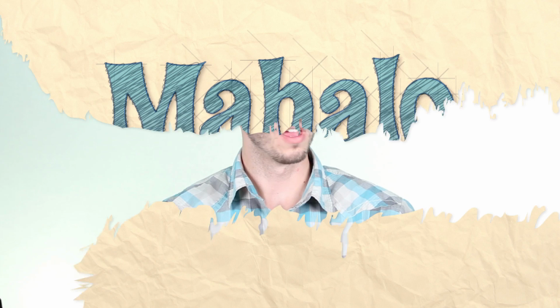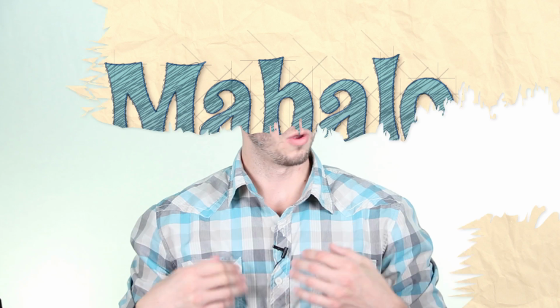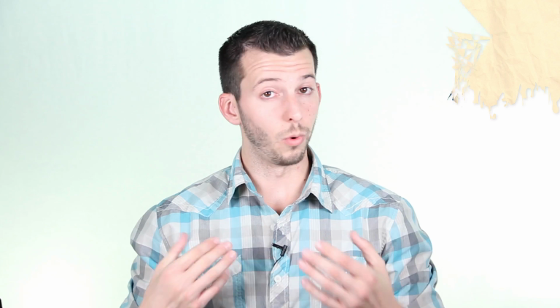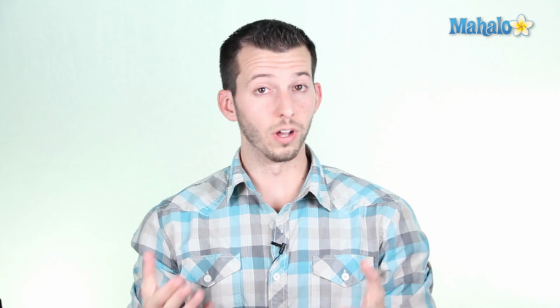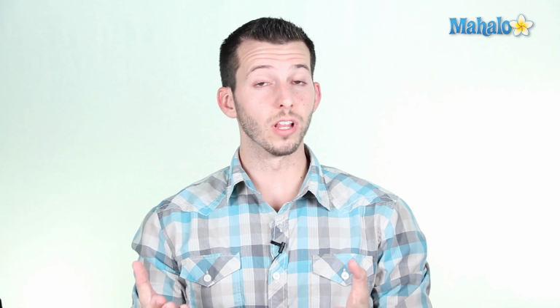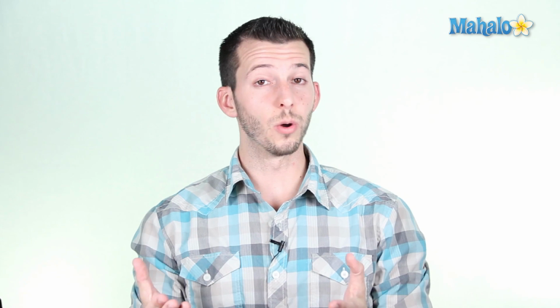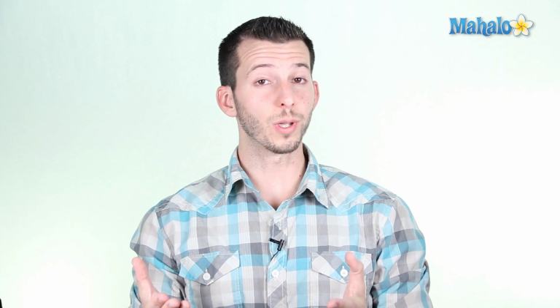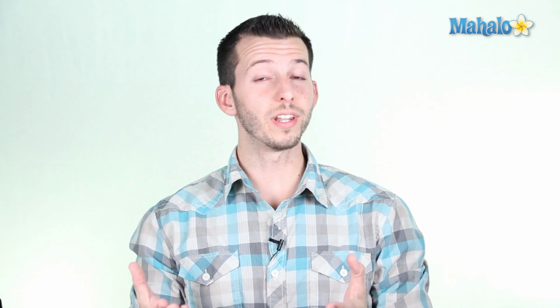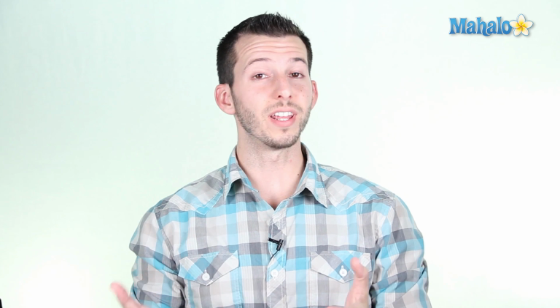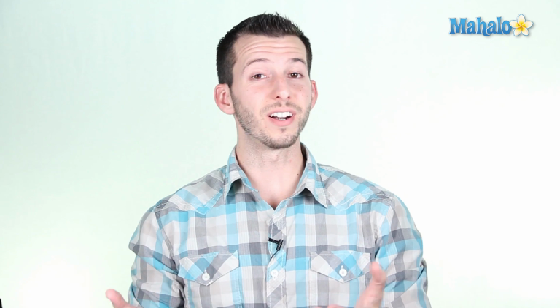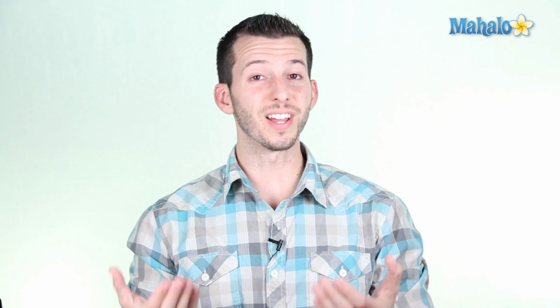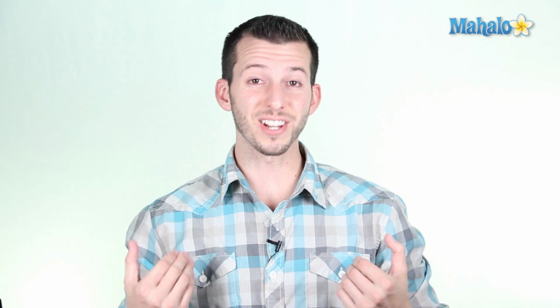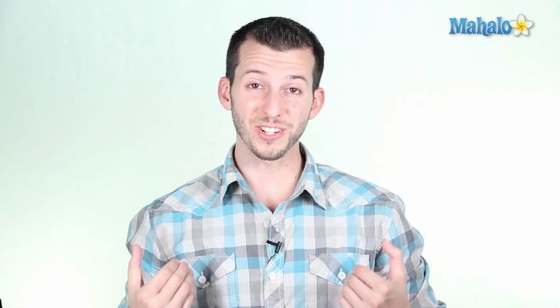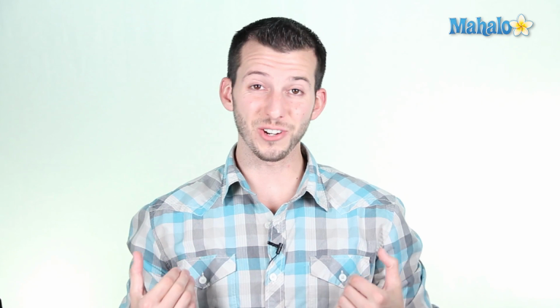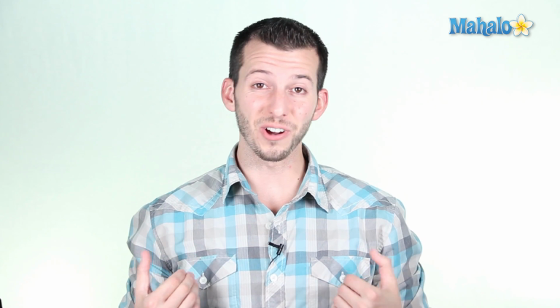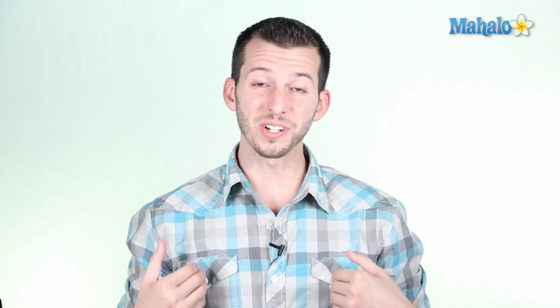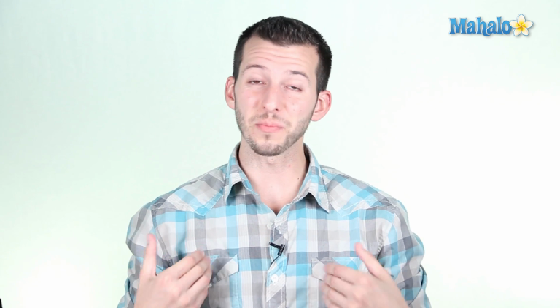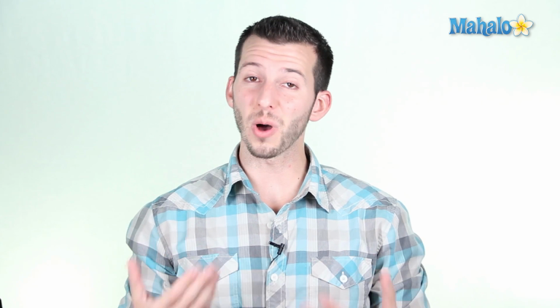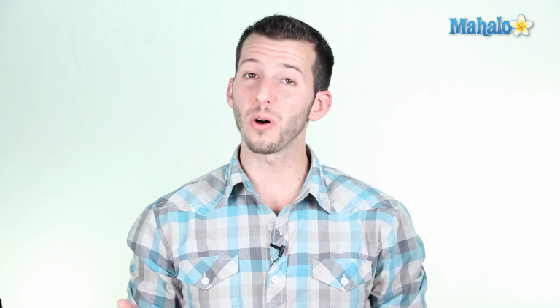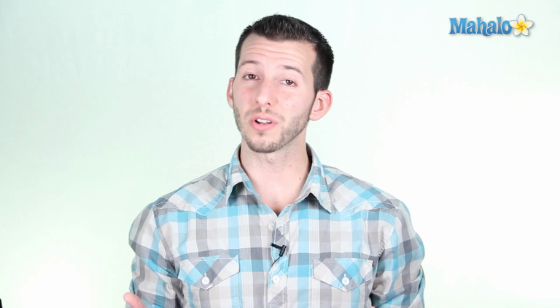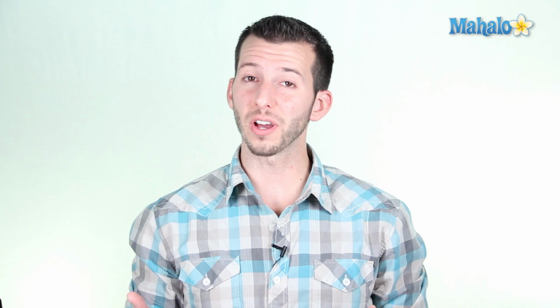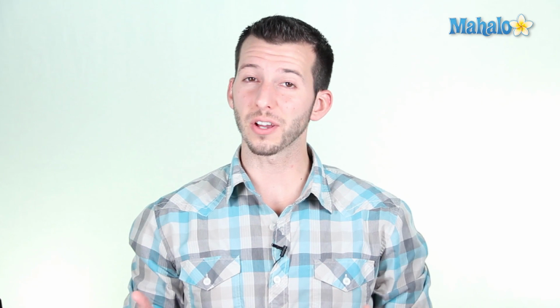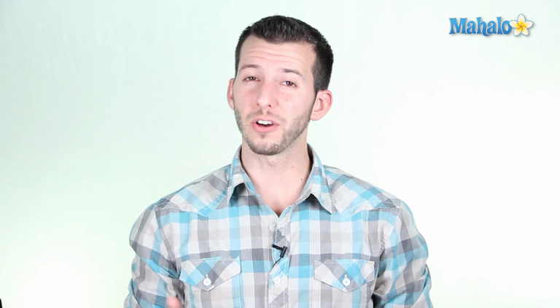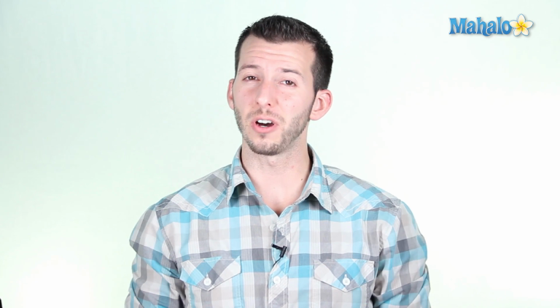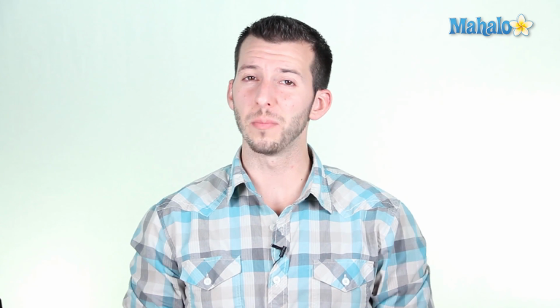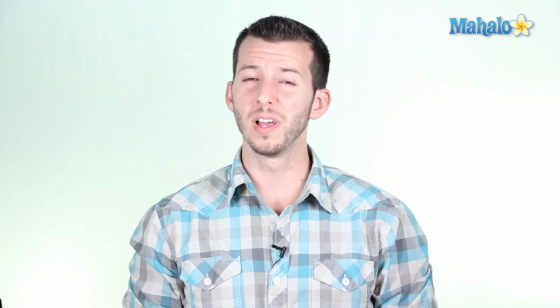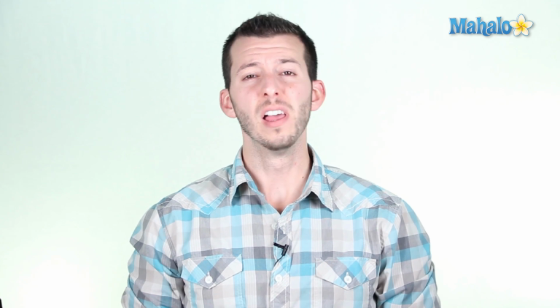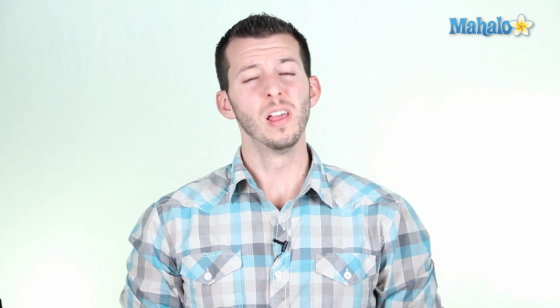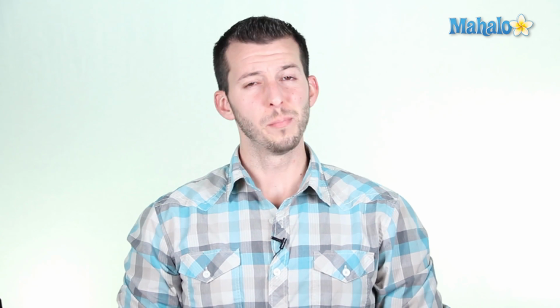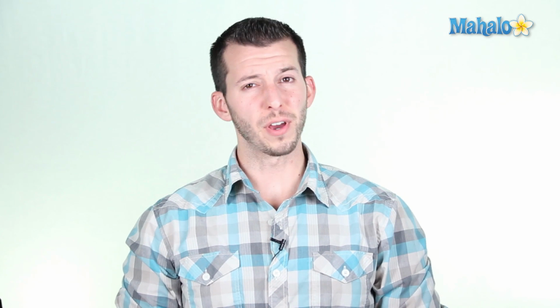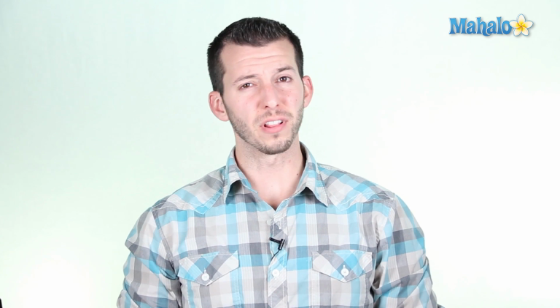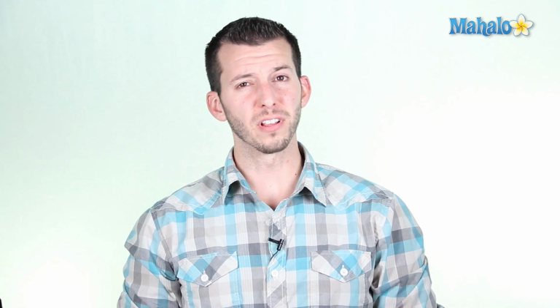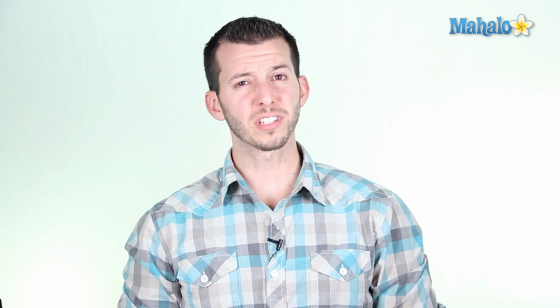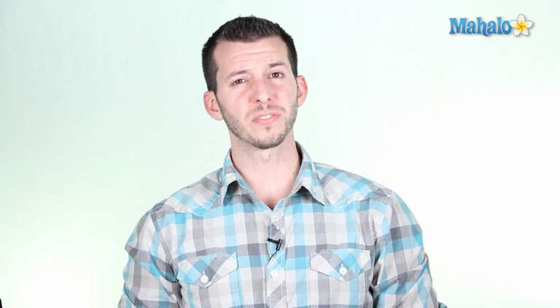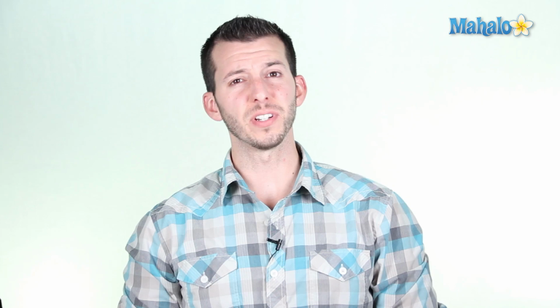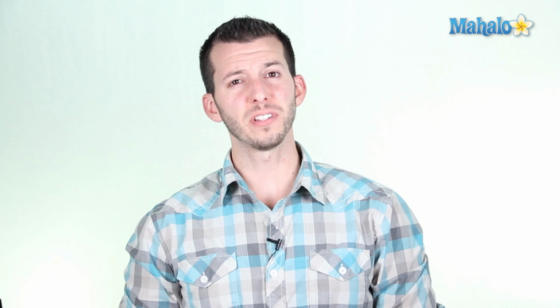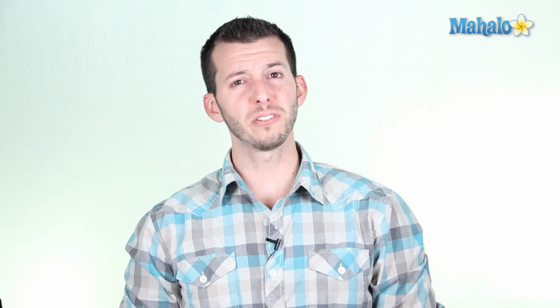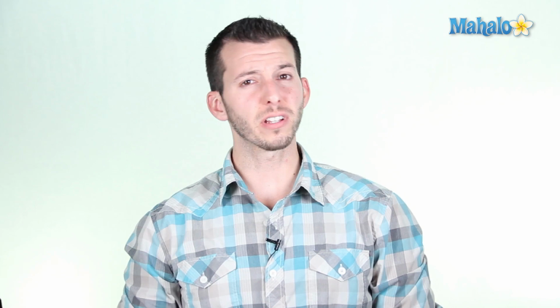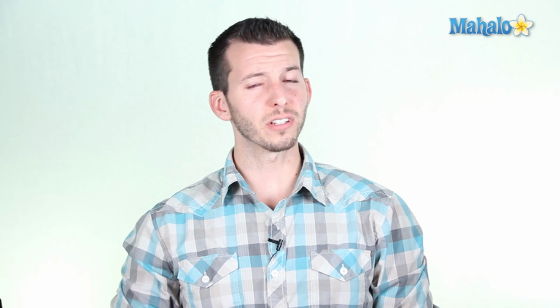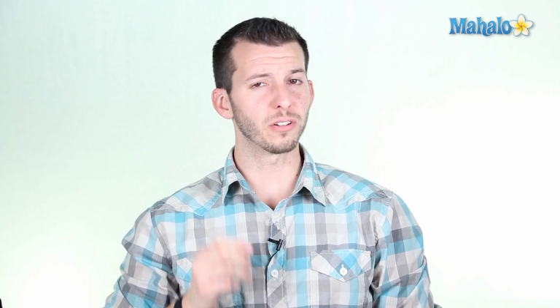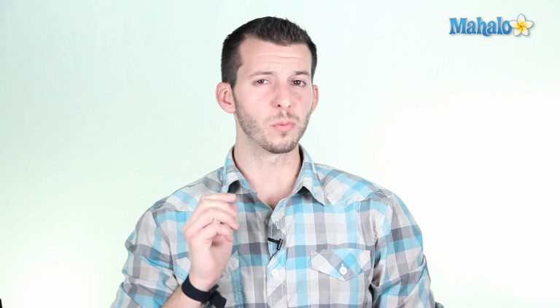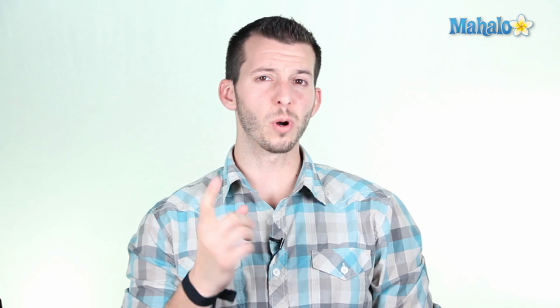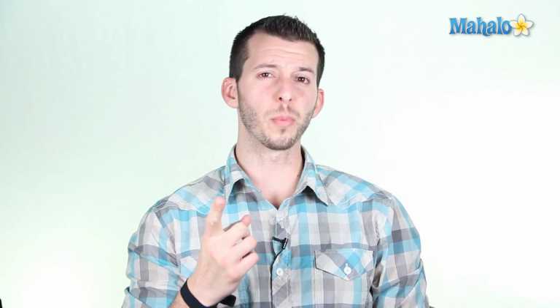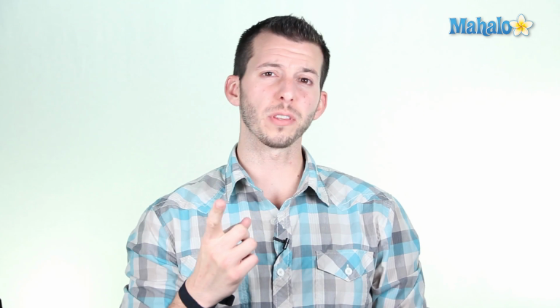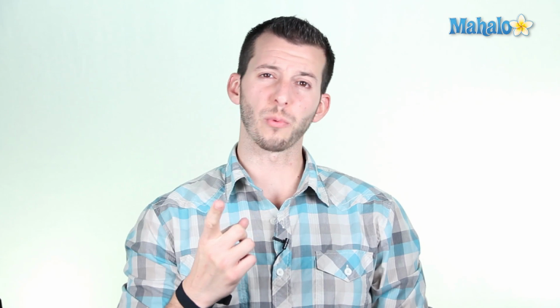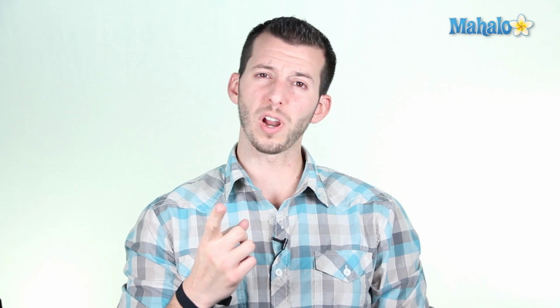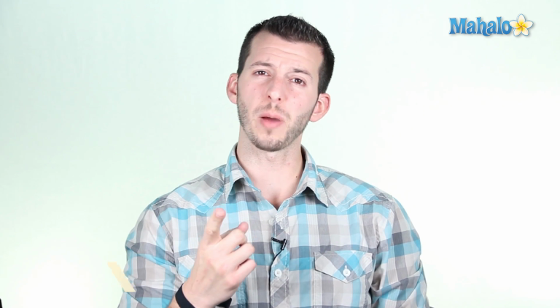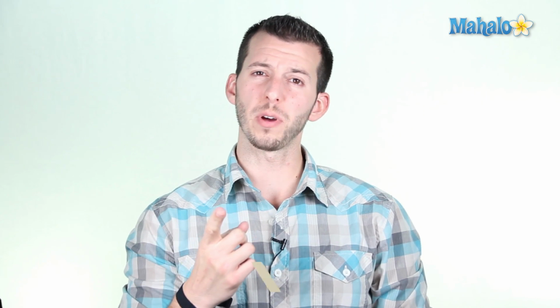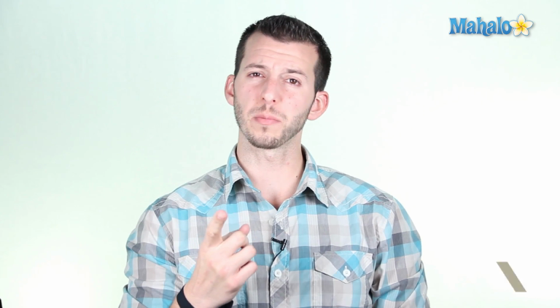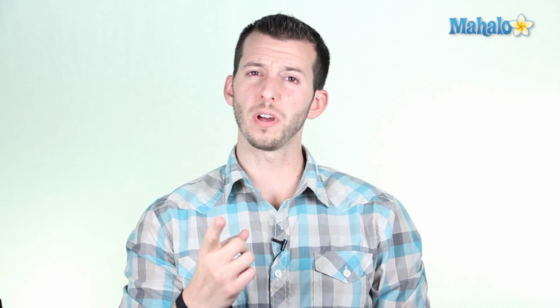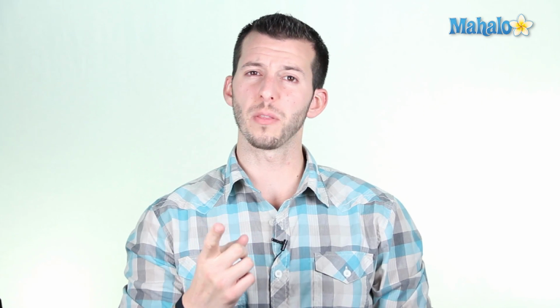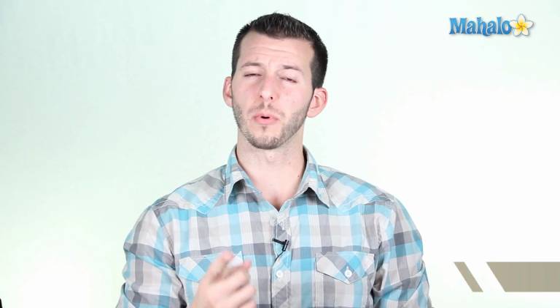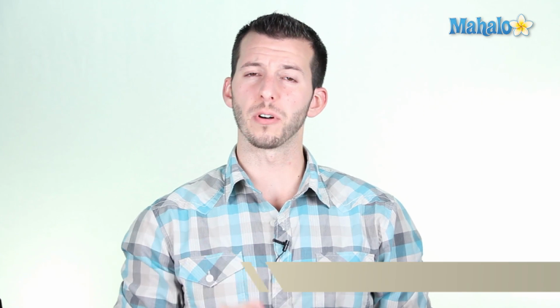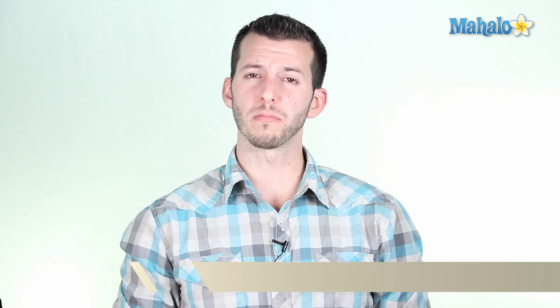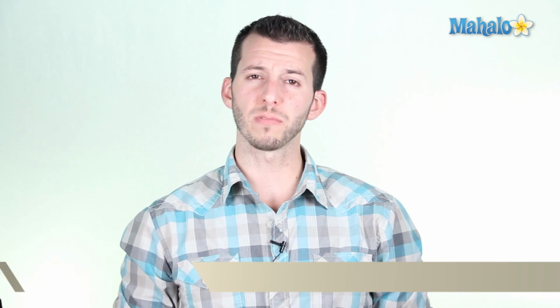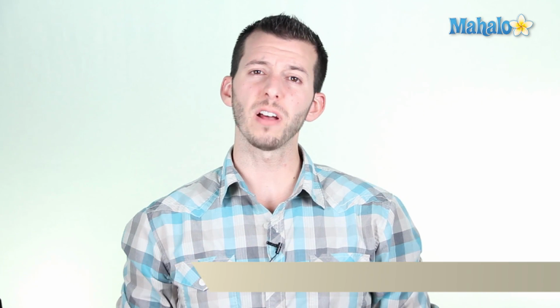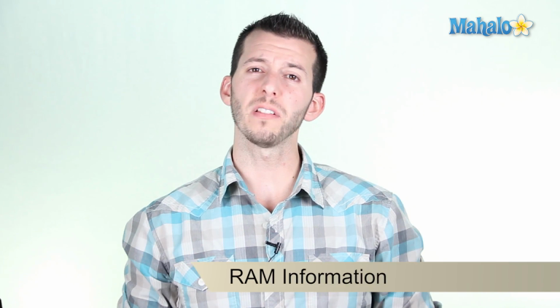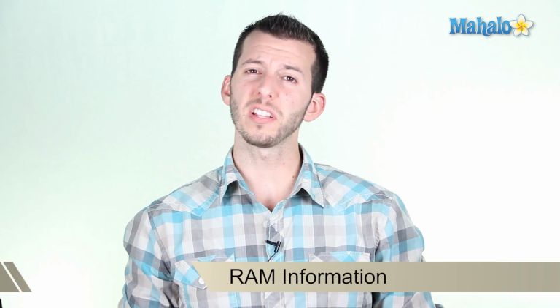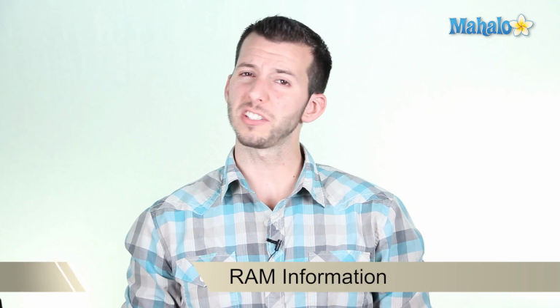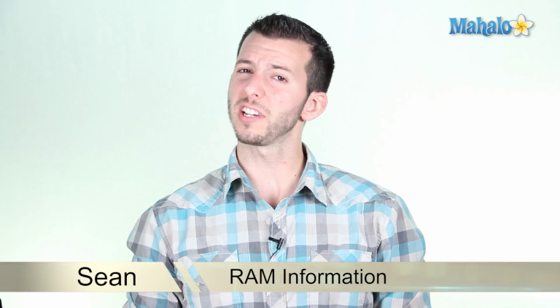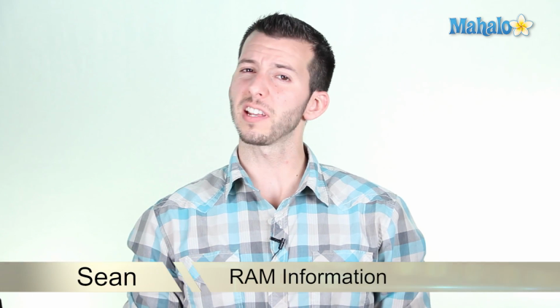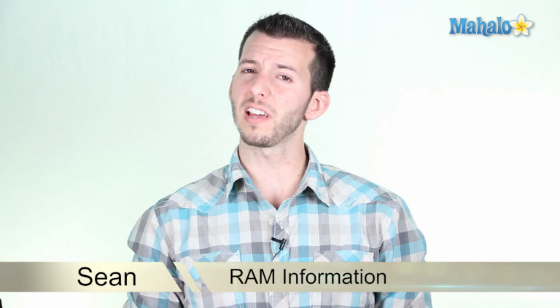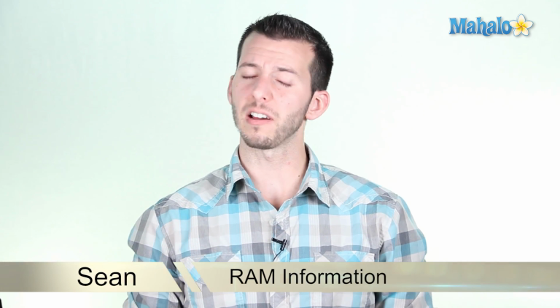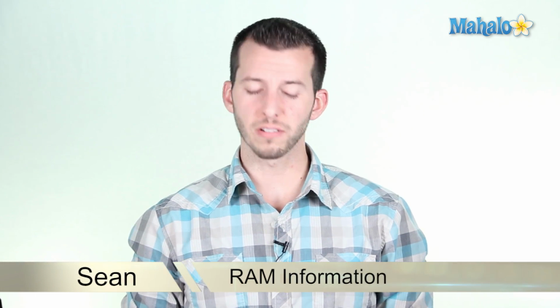Well hello again internet, Sean here at Mahal.com. By the looks of it, you'd like to learn more about the RAM on your motherboard. Now let's check it out.